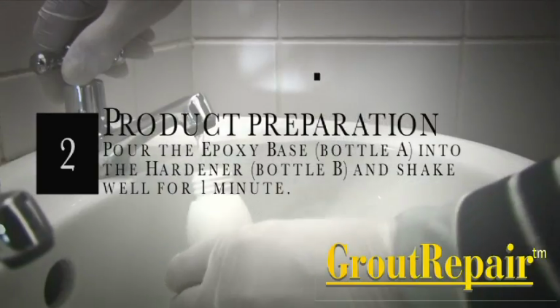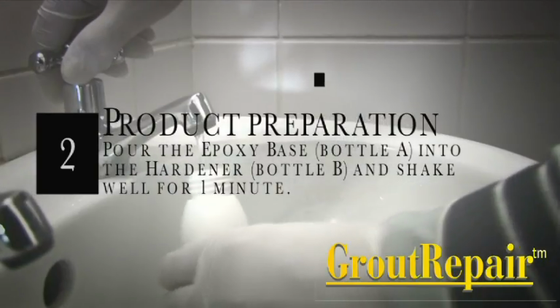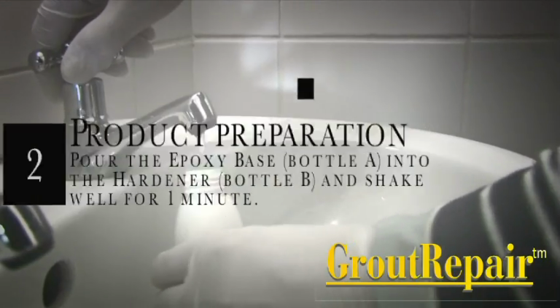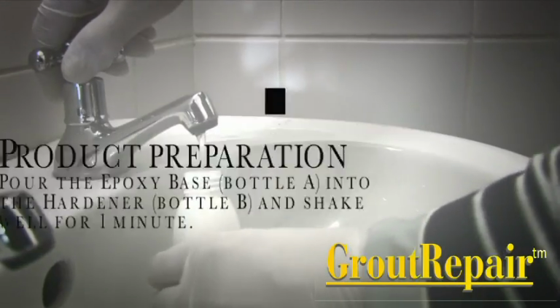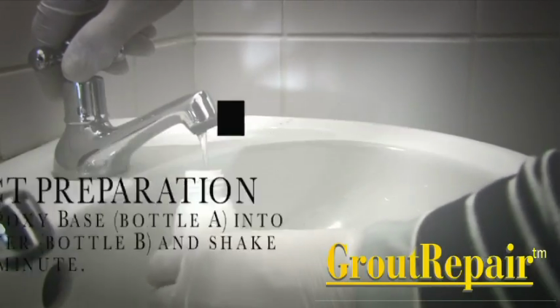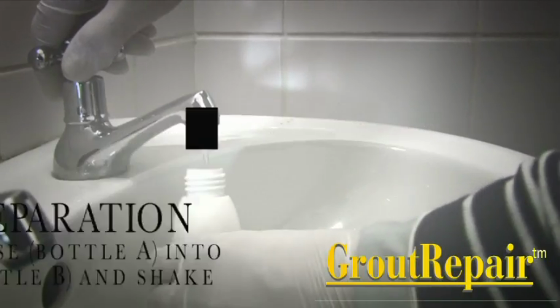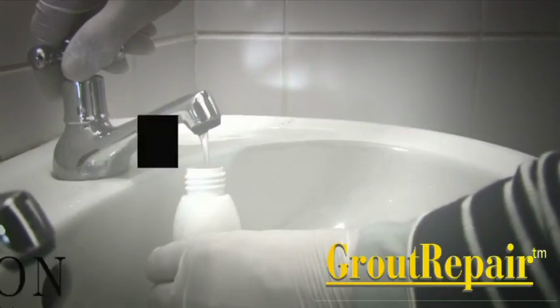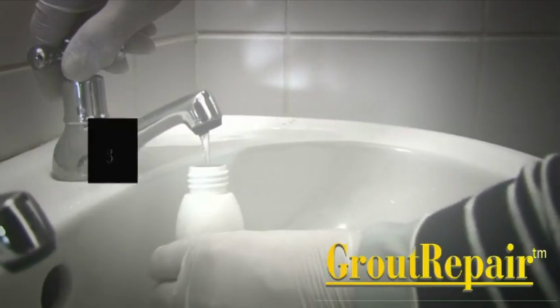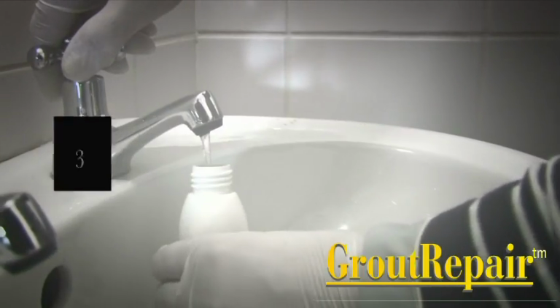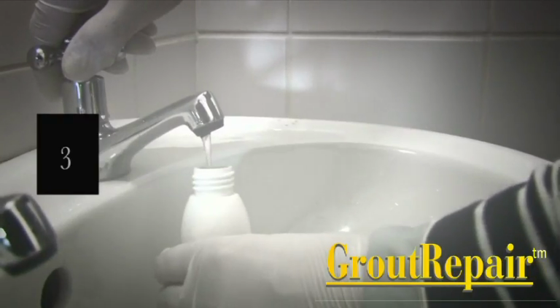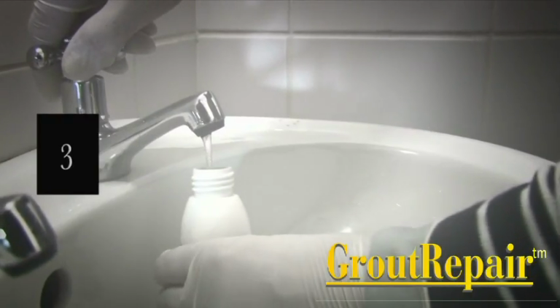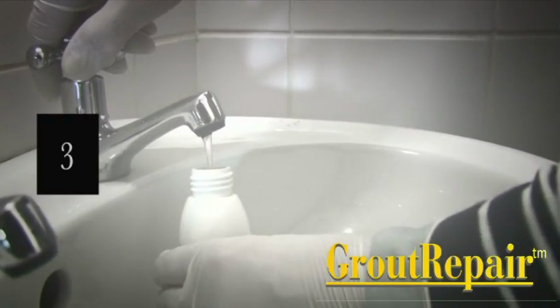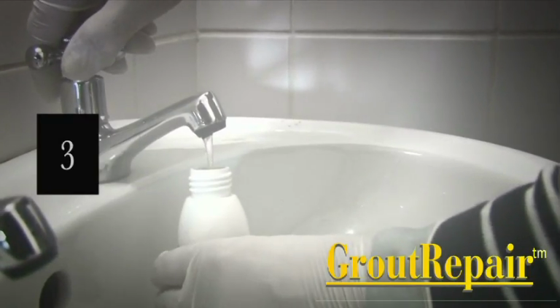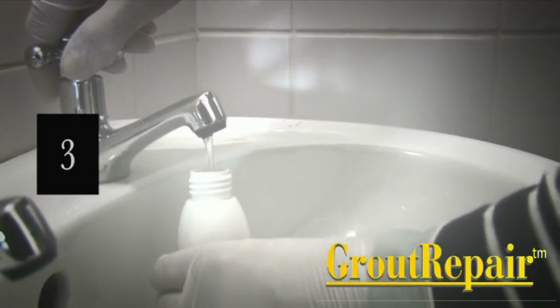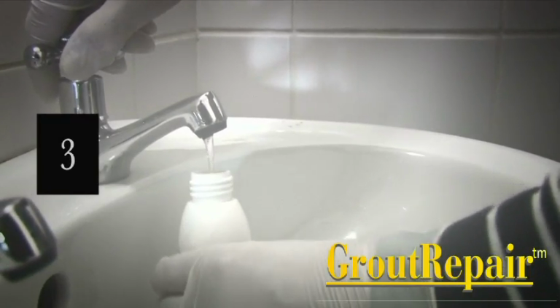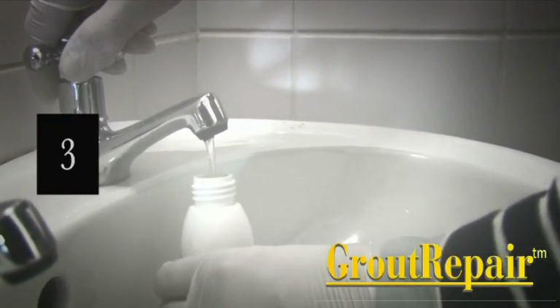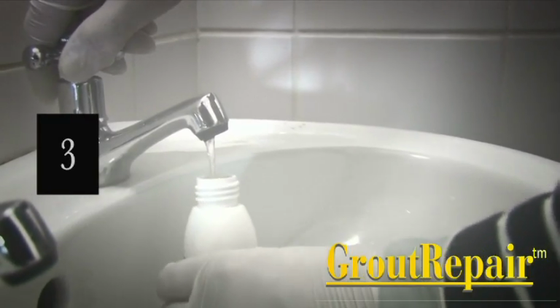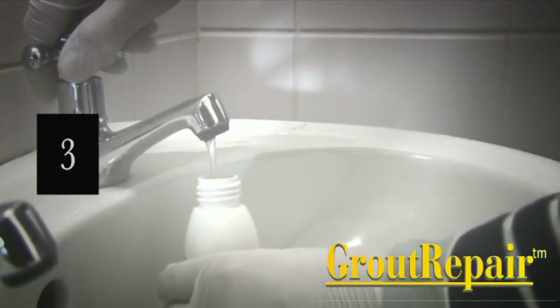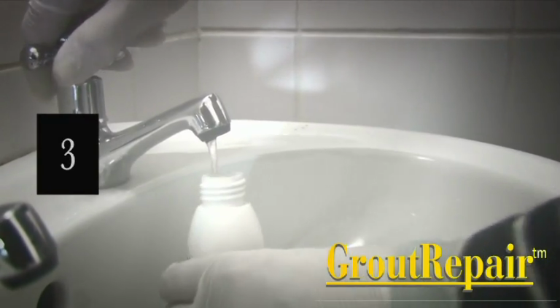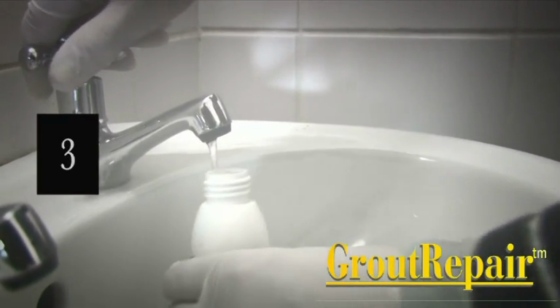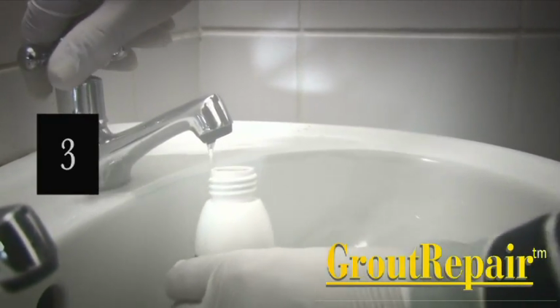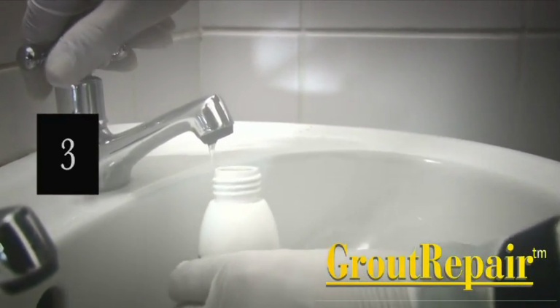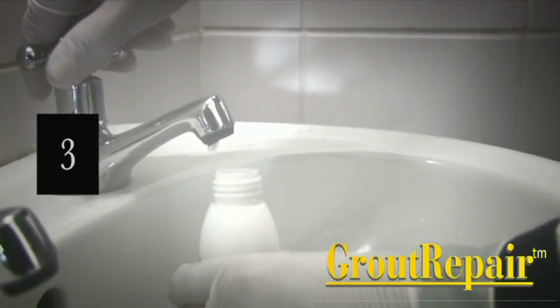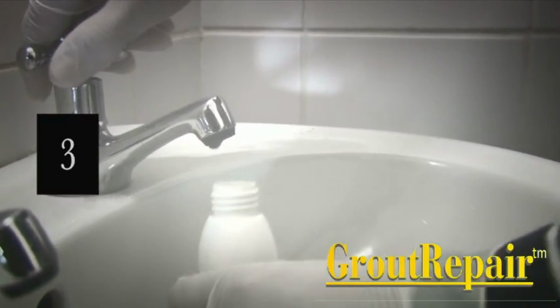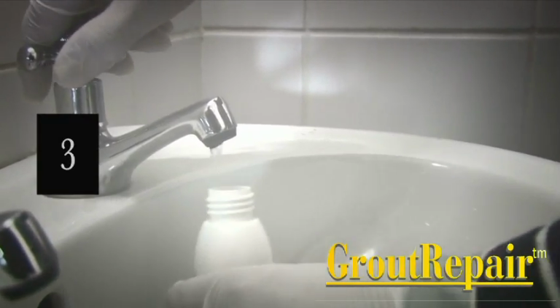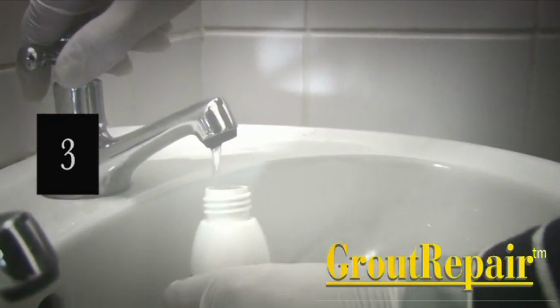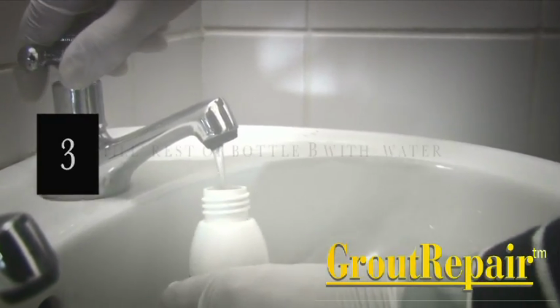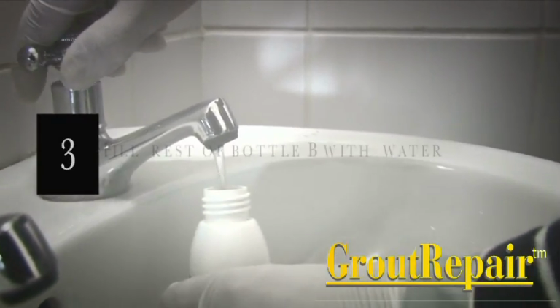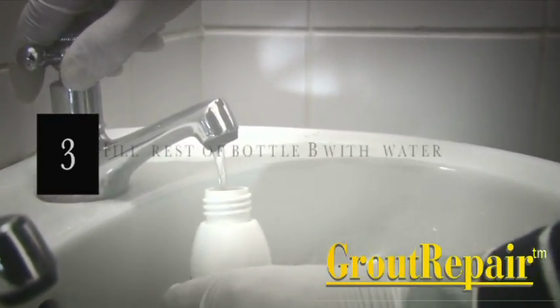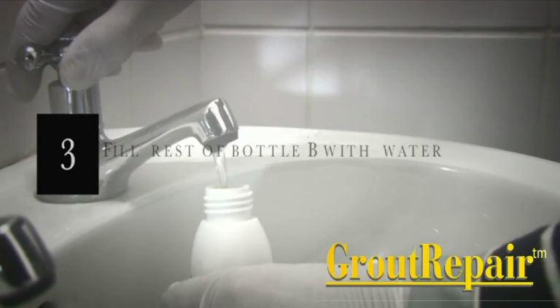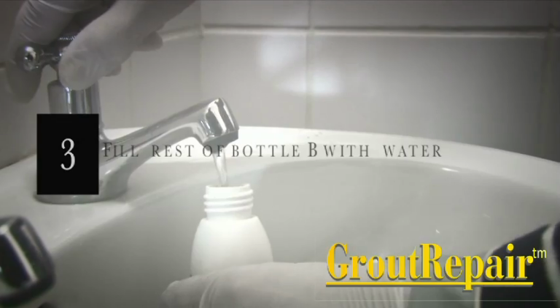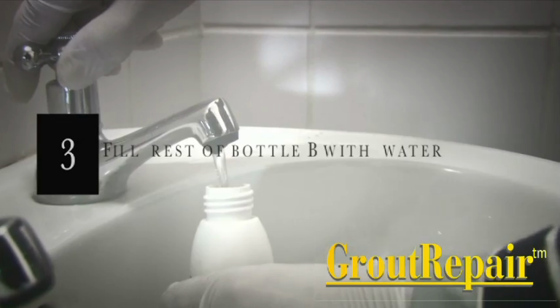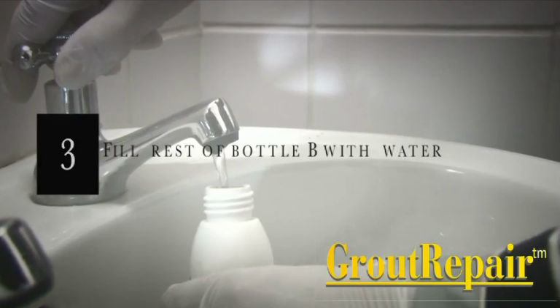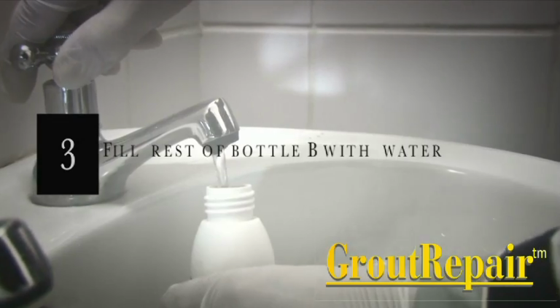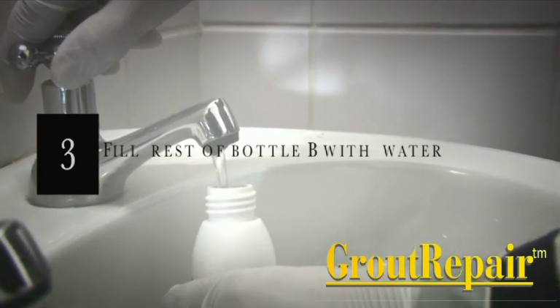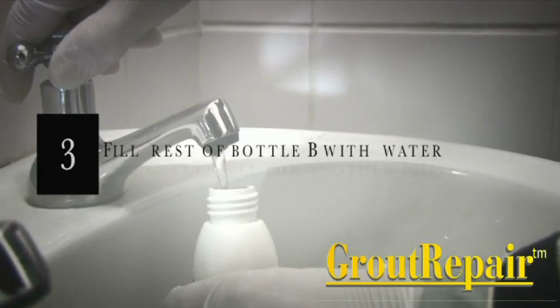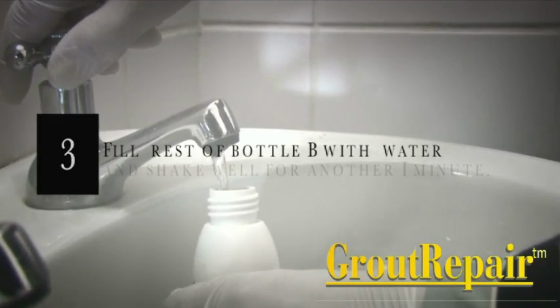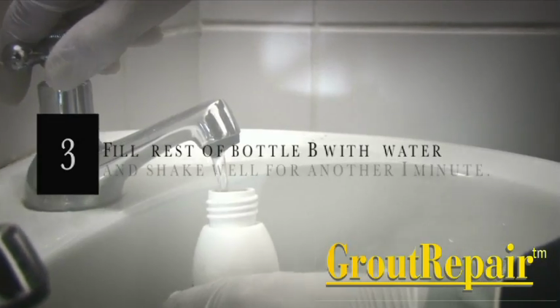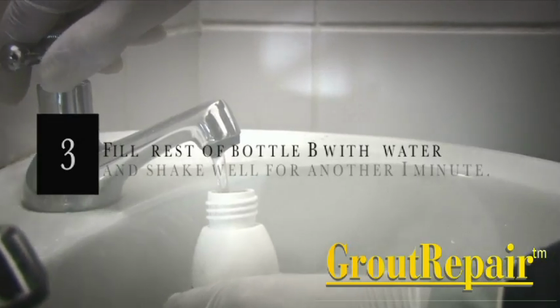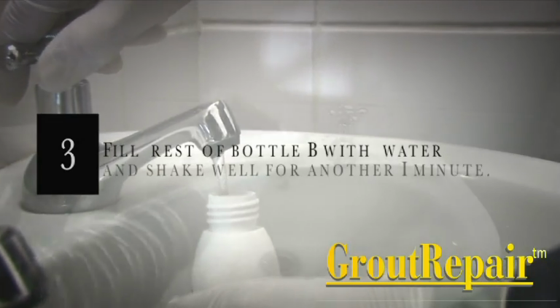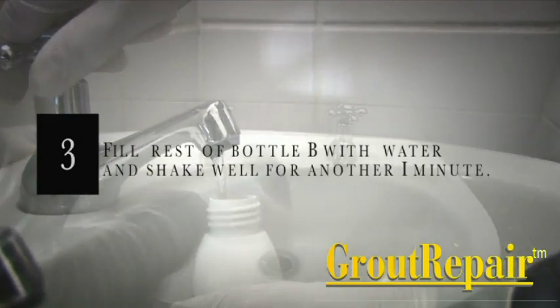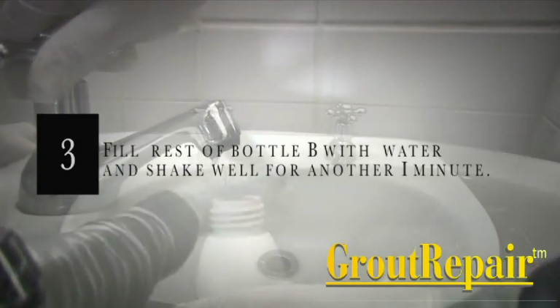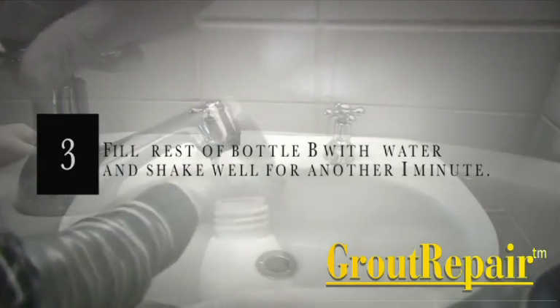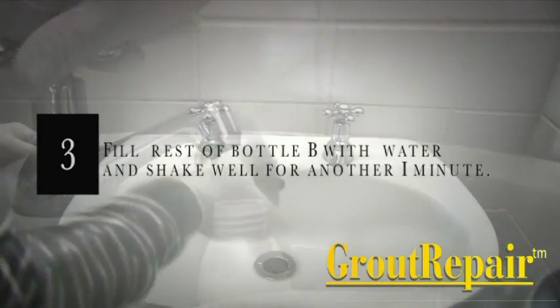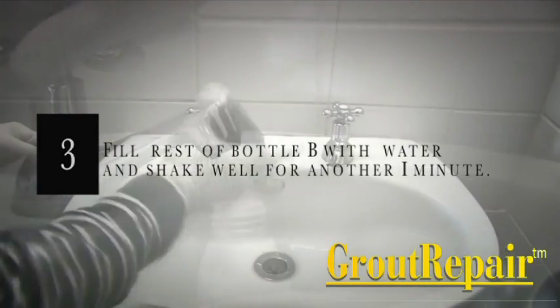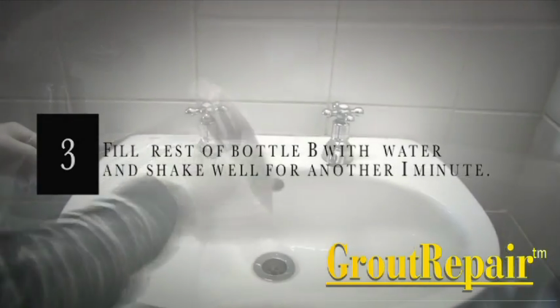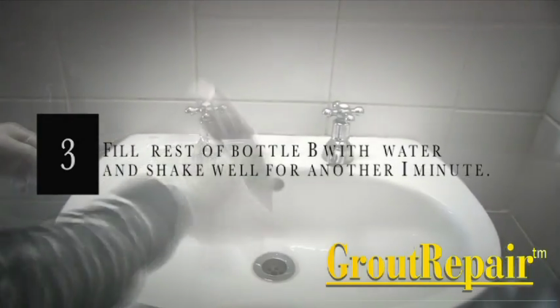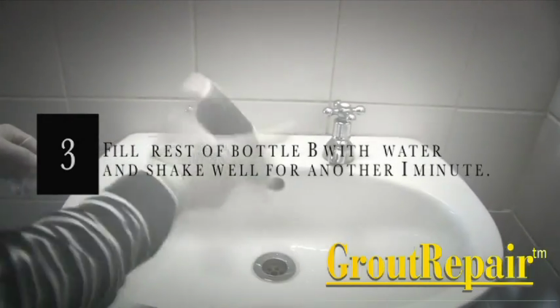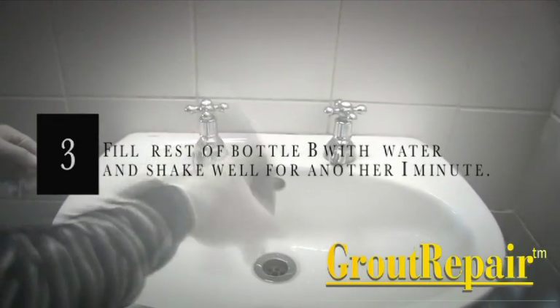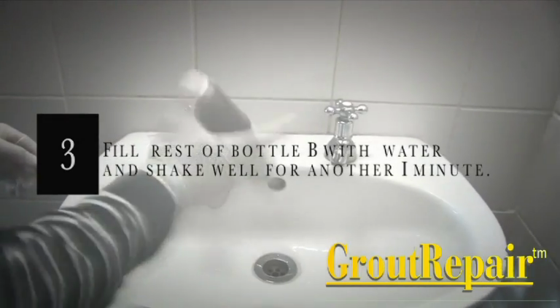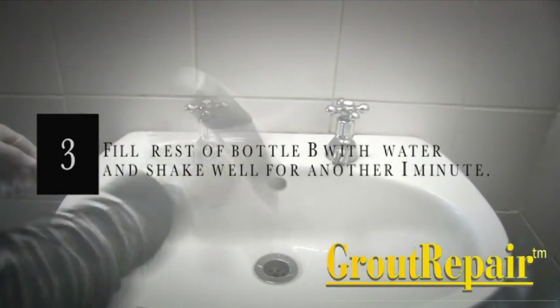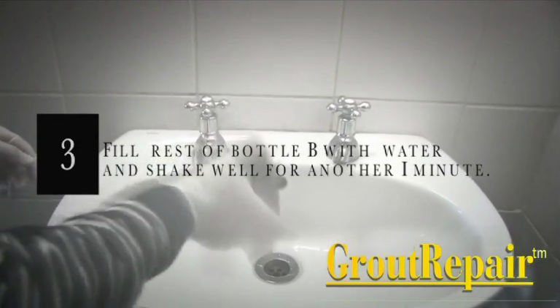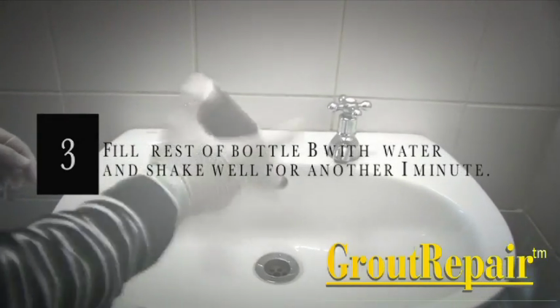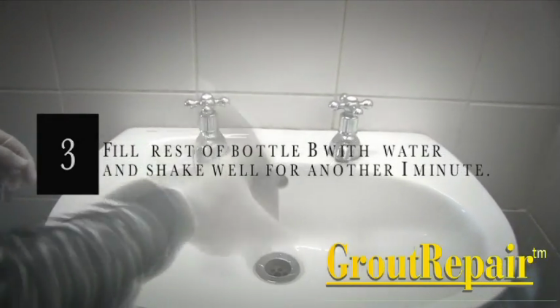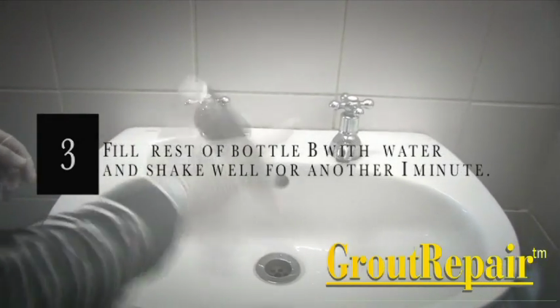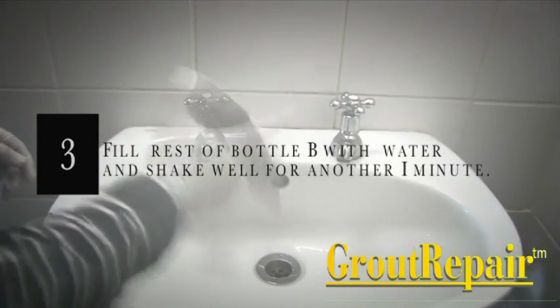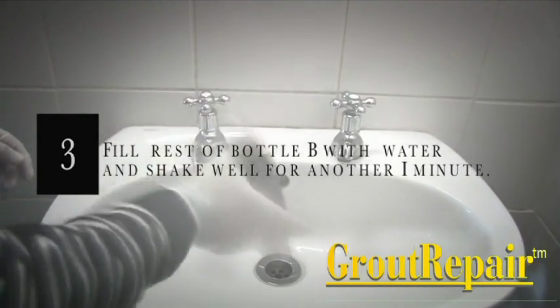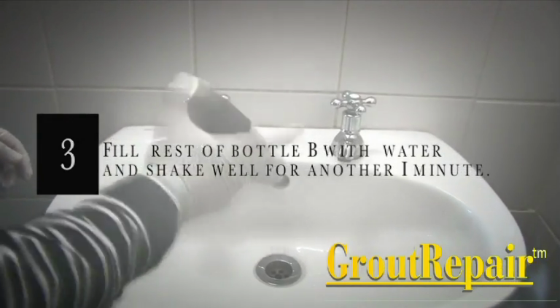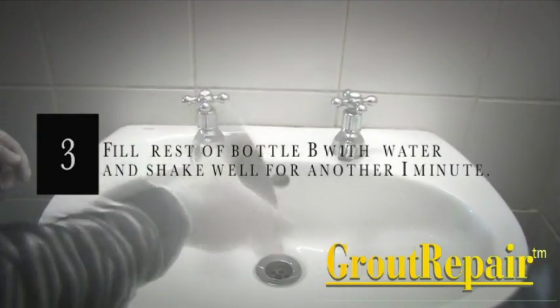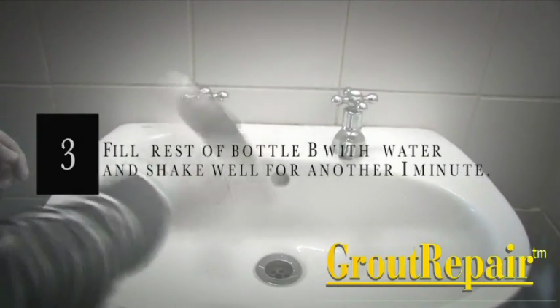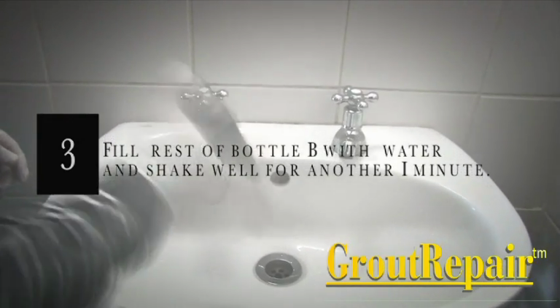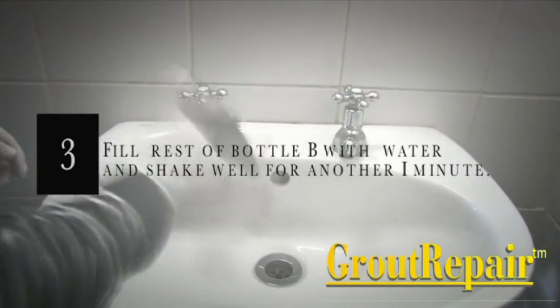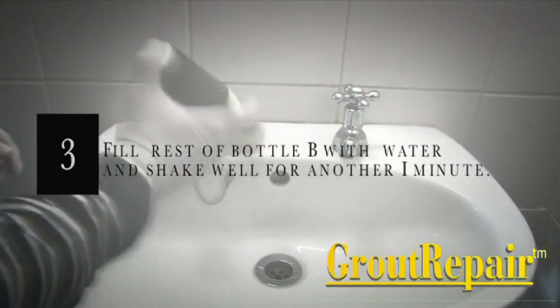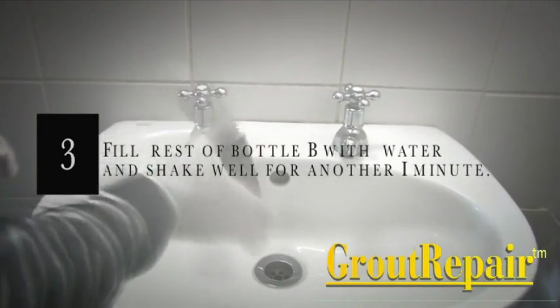Step 3: Fill the rest of bottle B with water and shake well for another one minute.